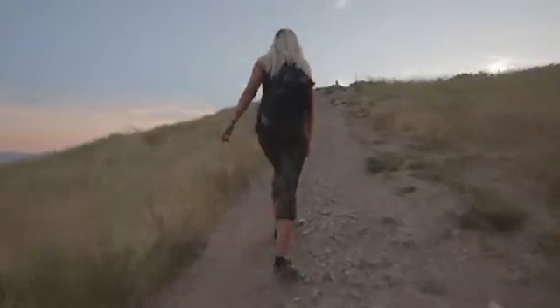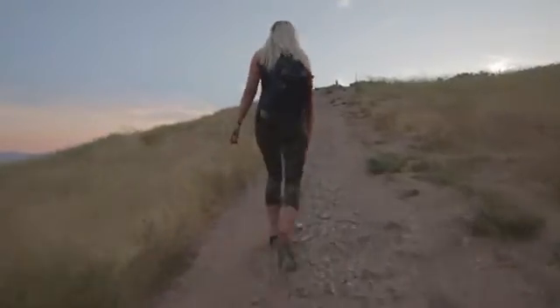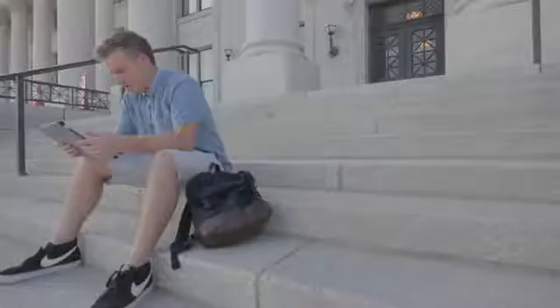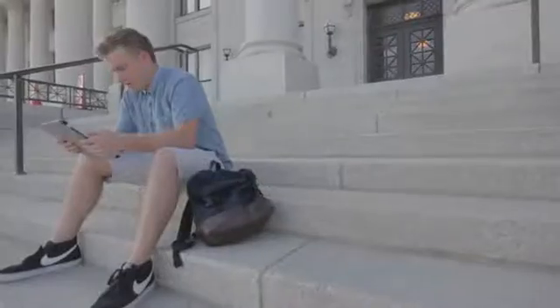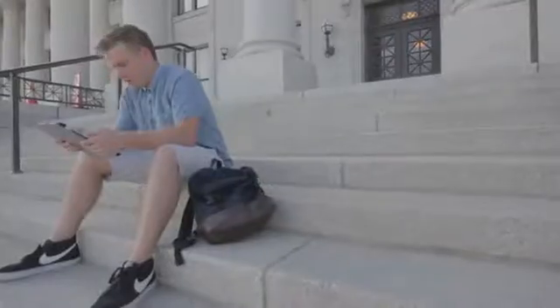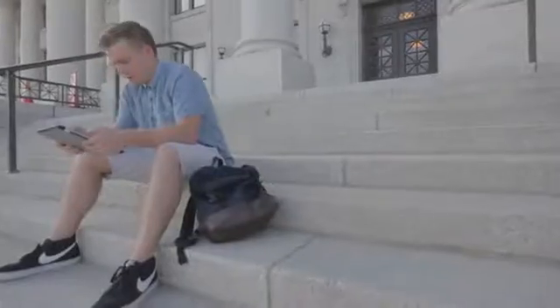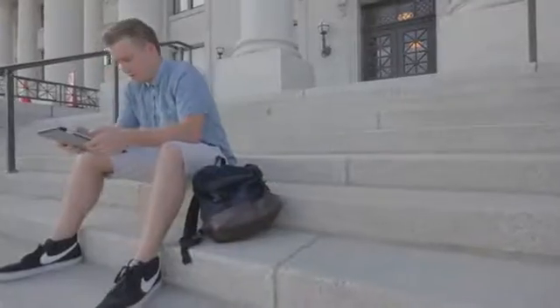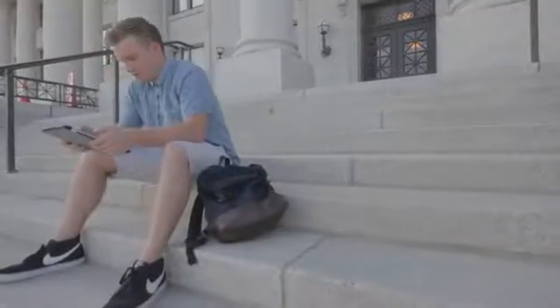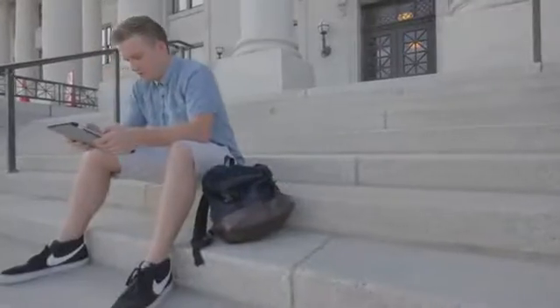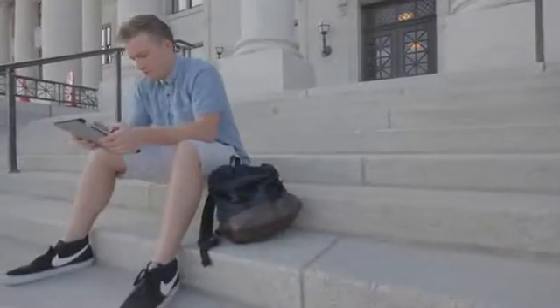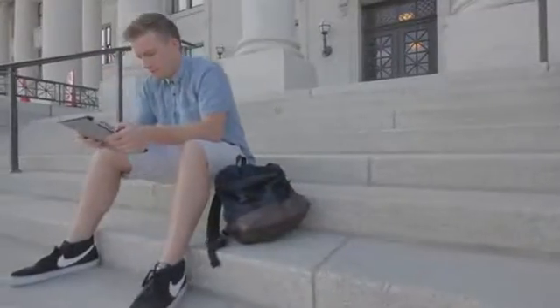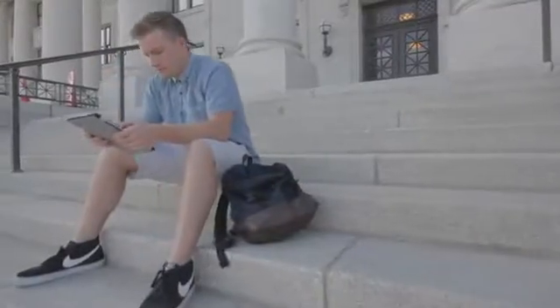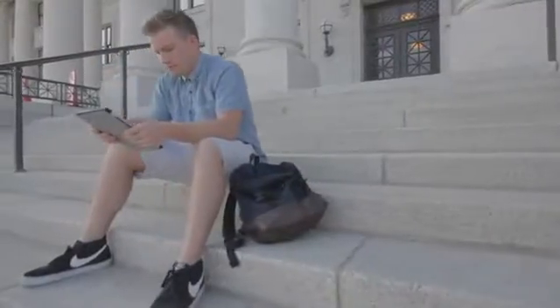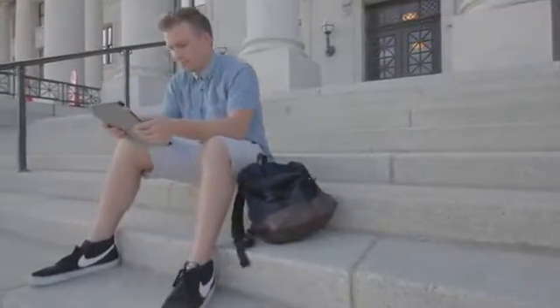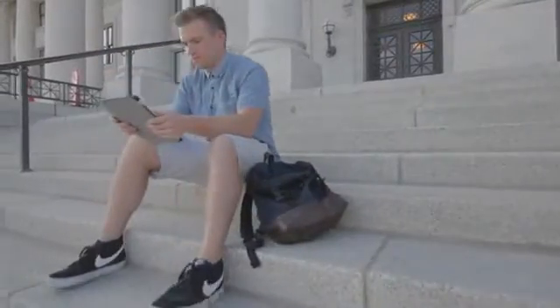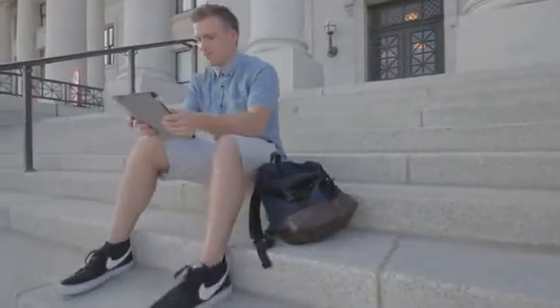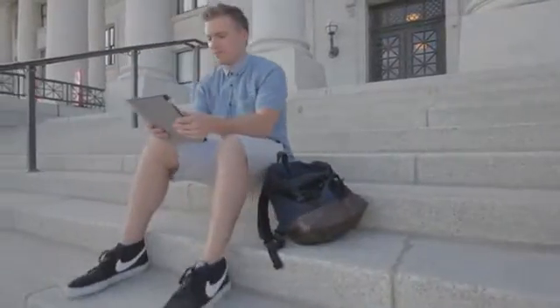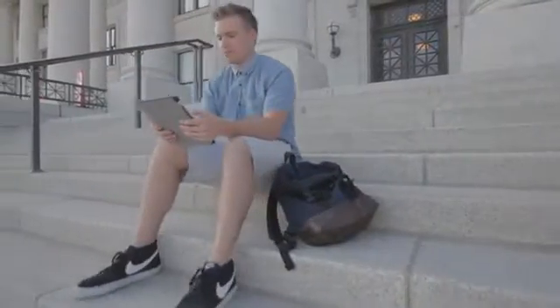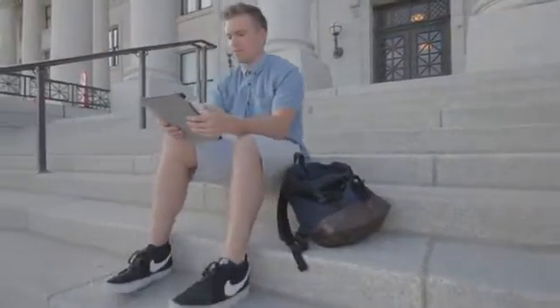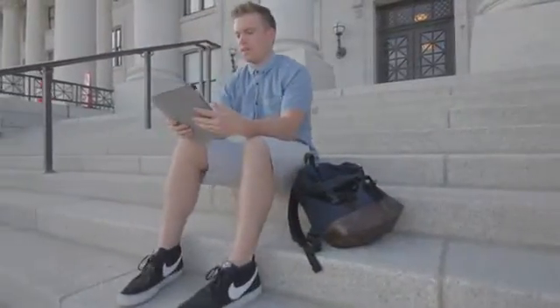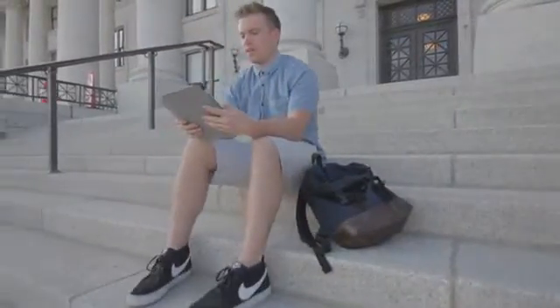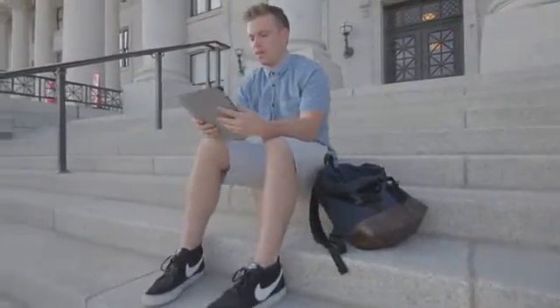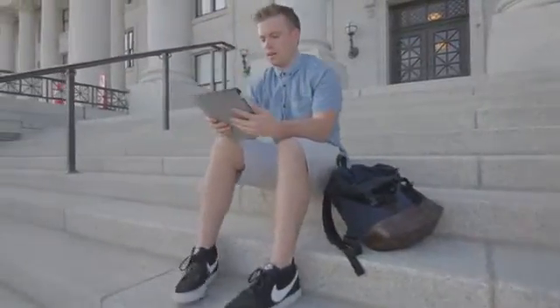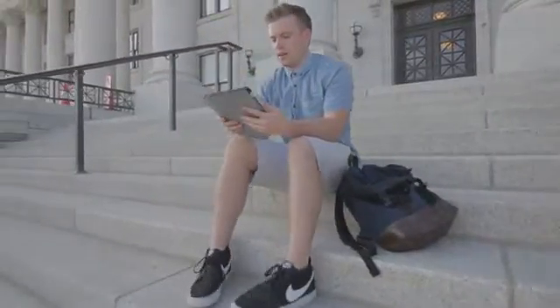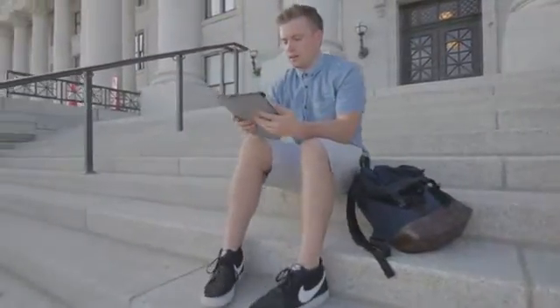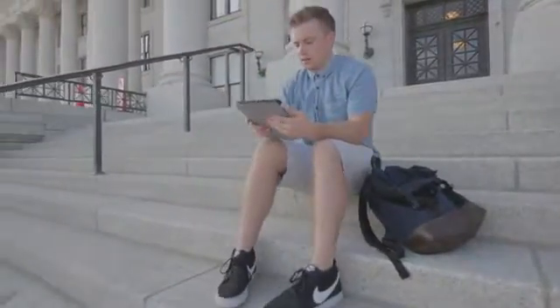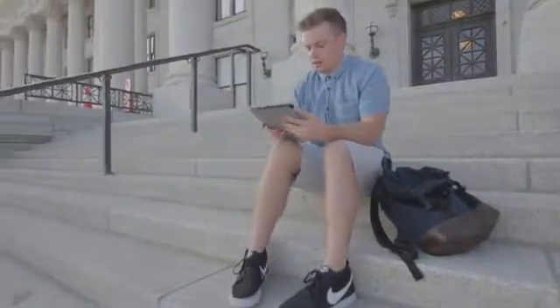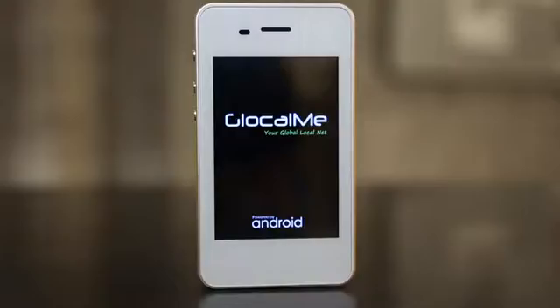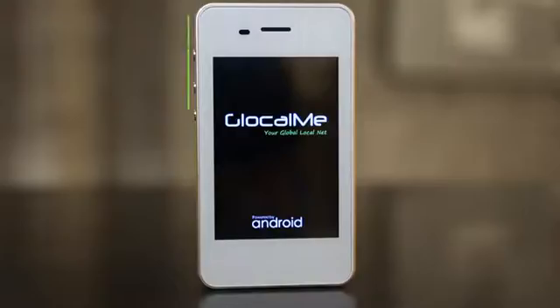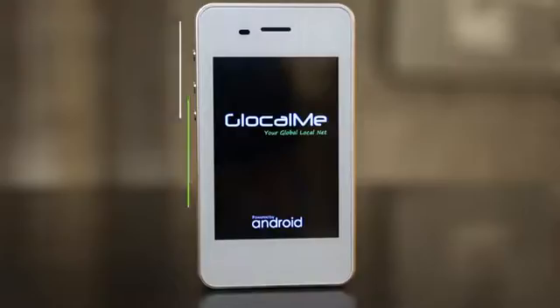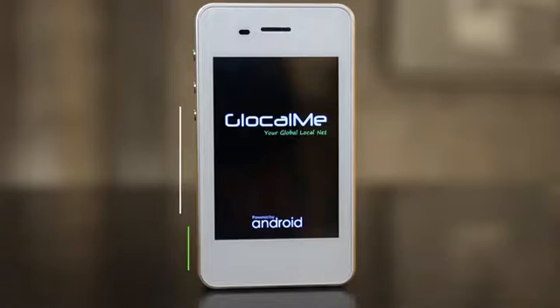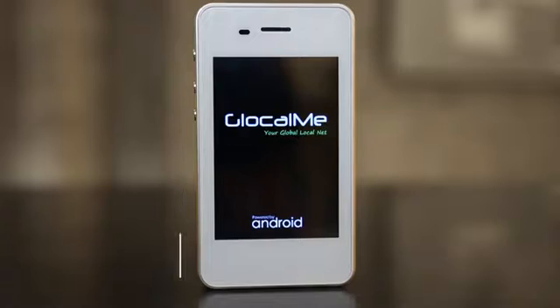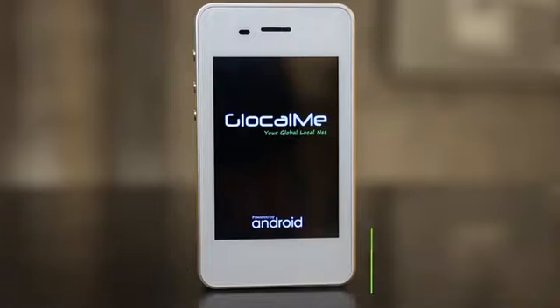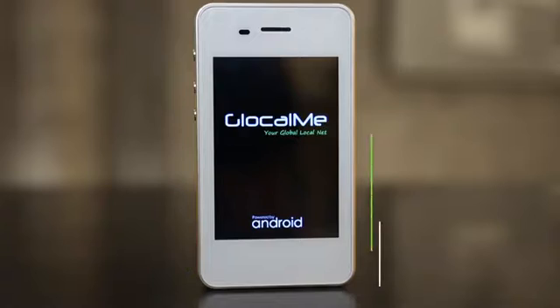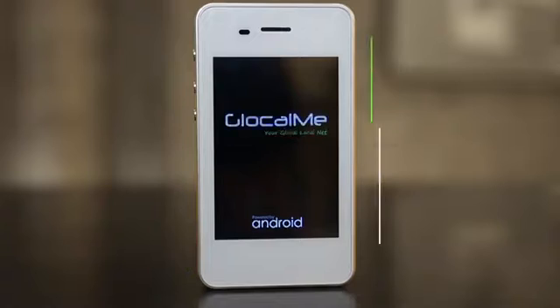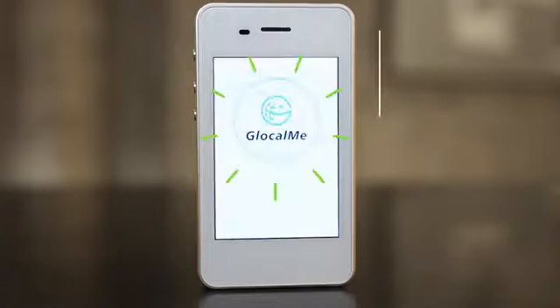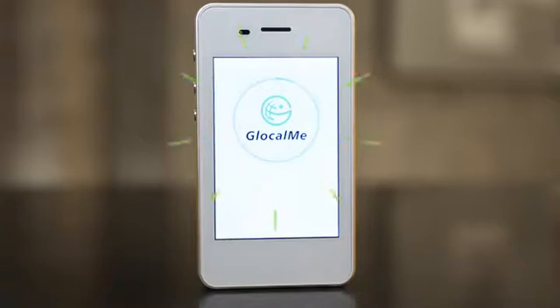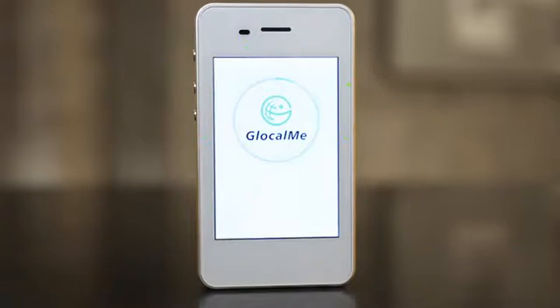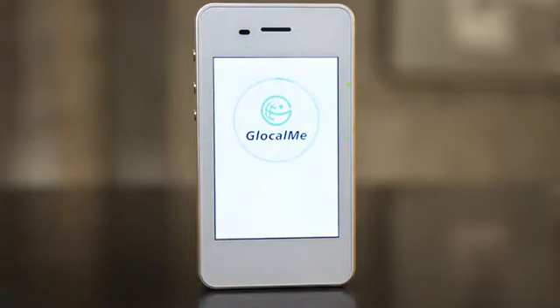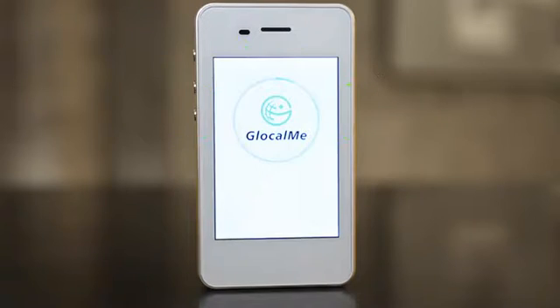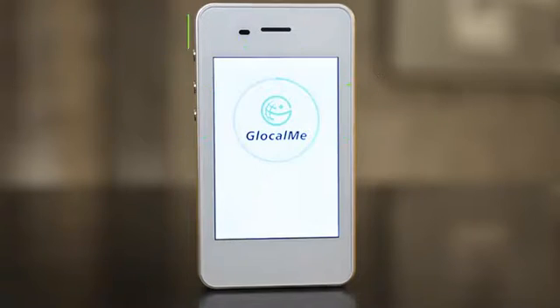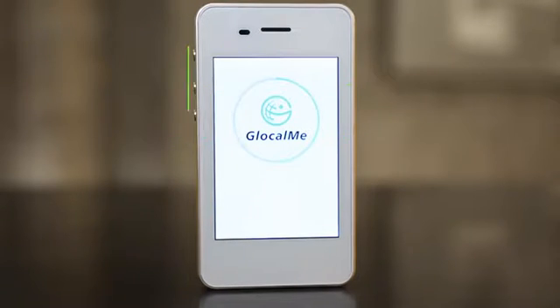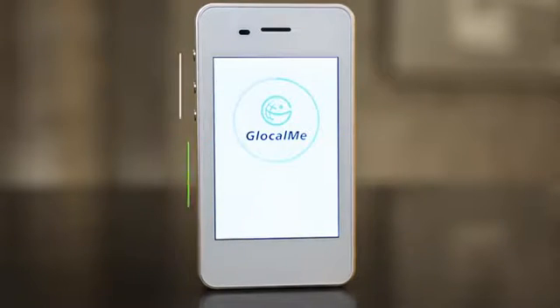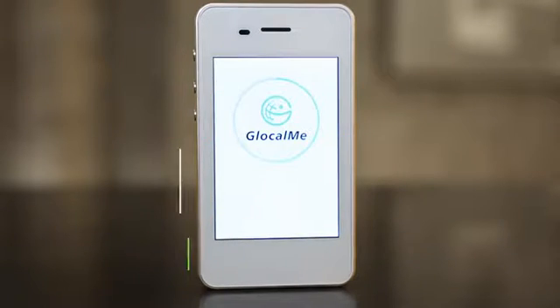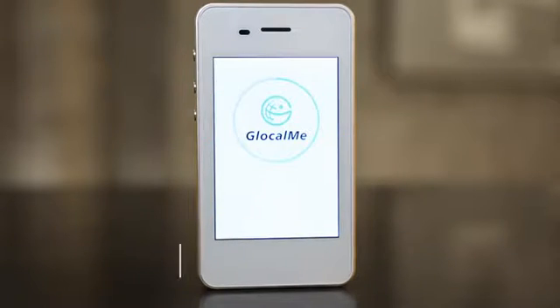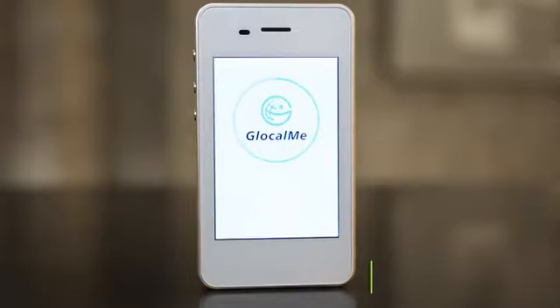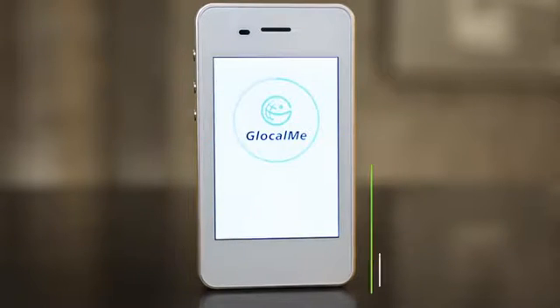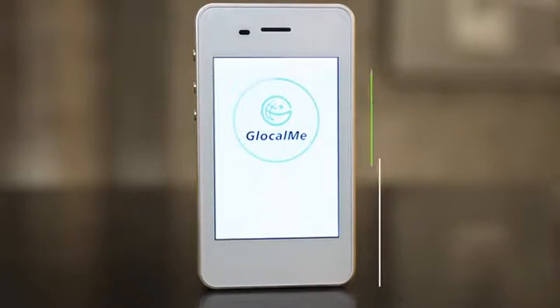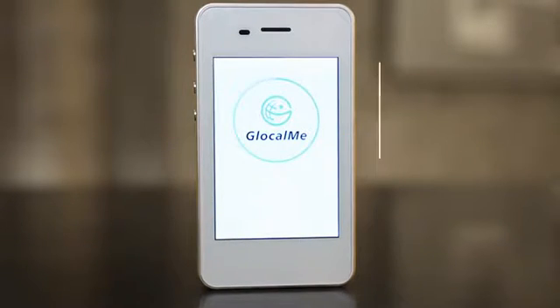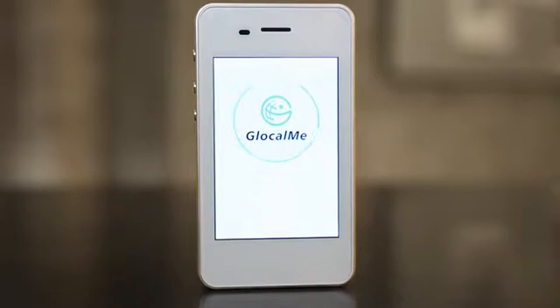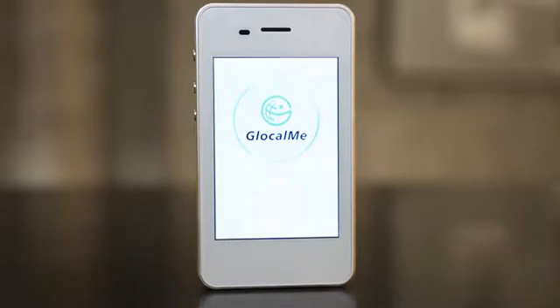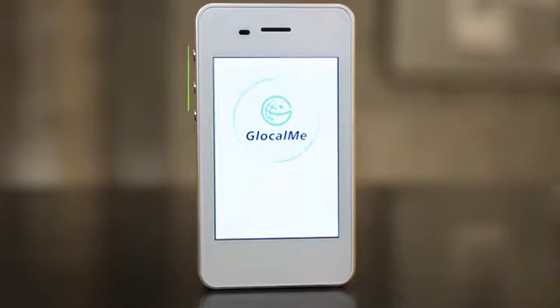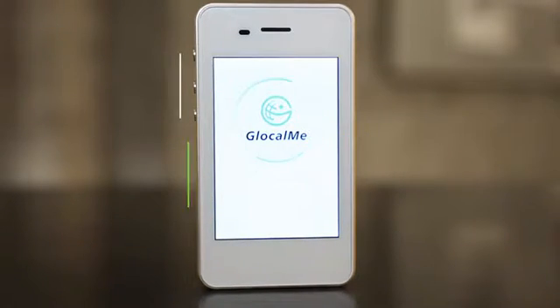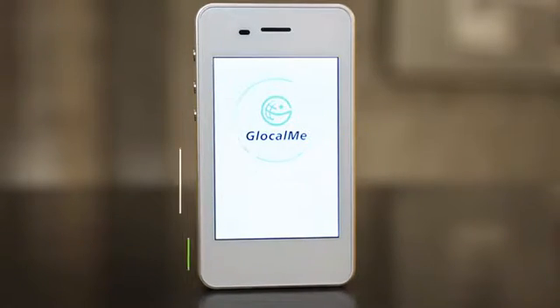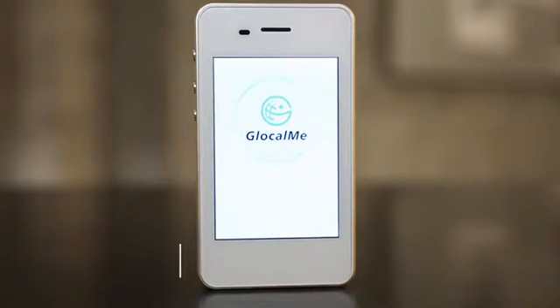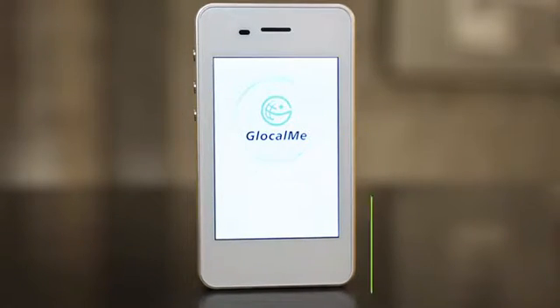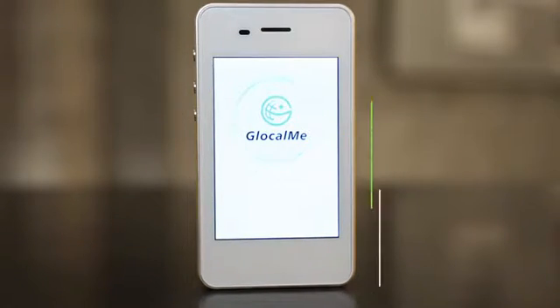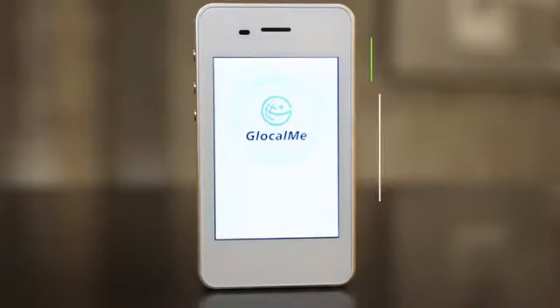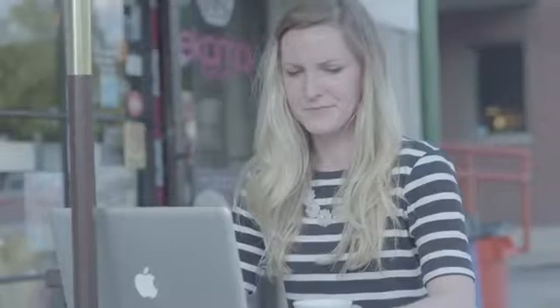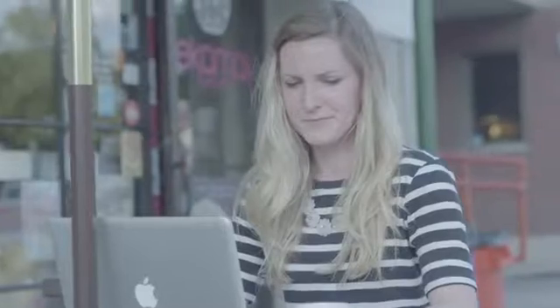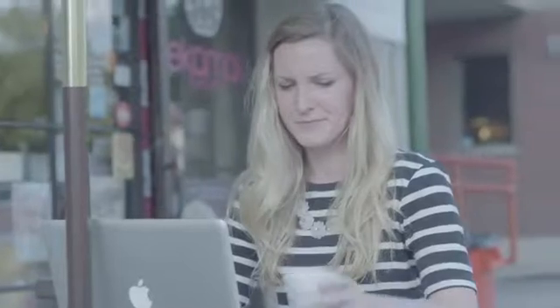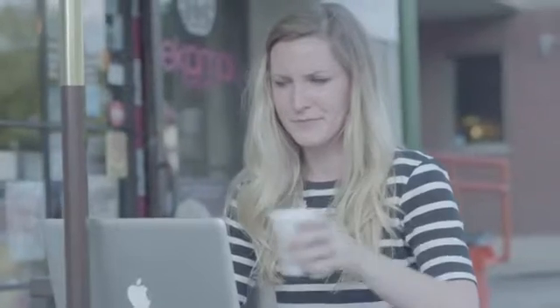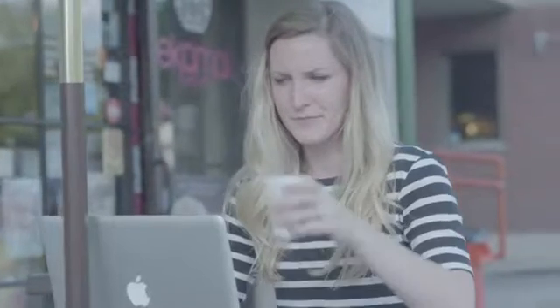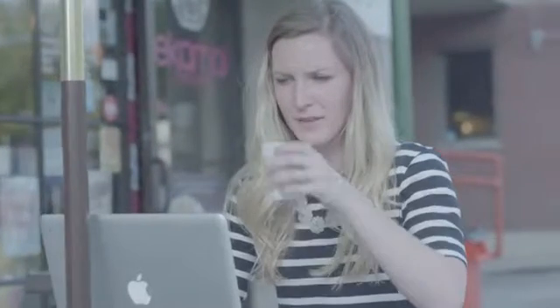We figured out a way to get rid of all that with one simple device. Introducing LocalMe. Here's how it works.